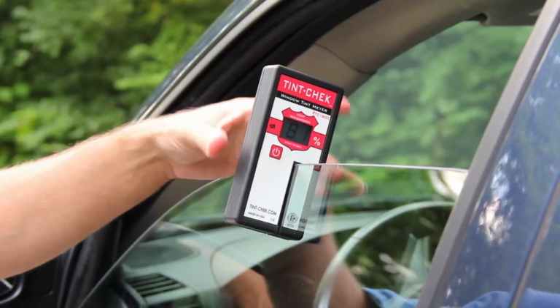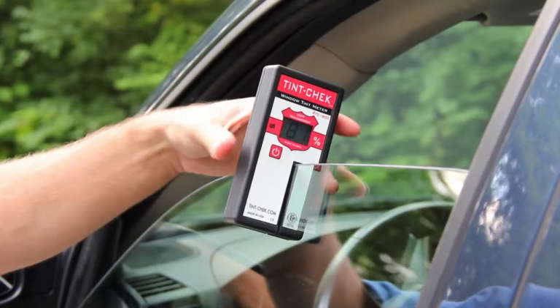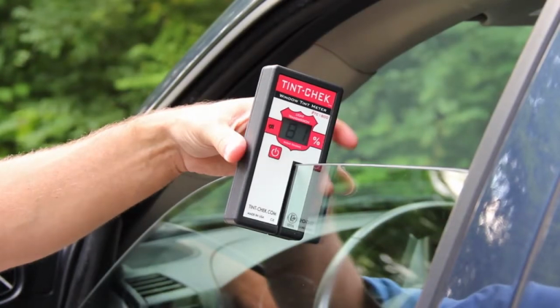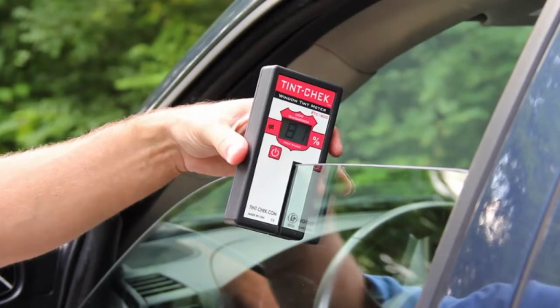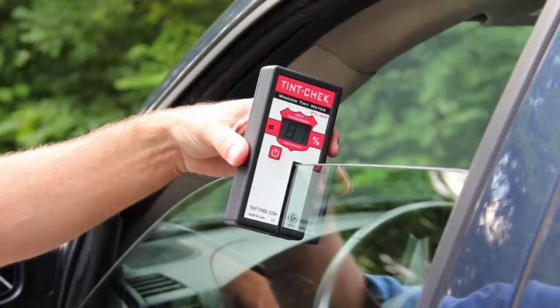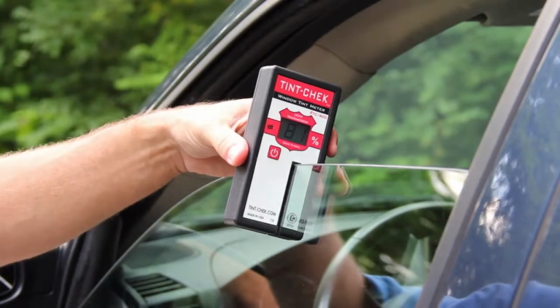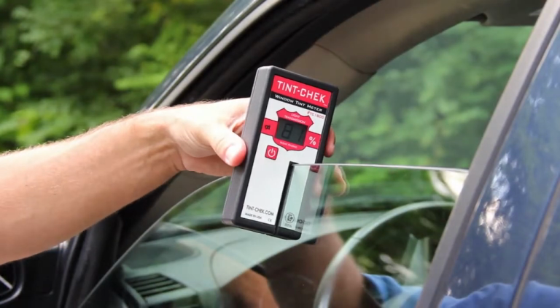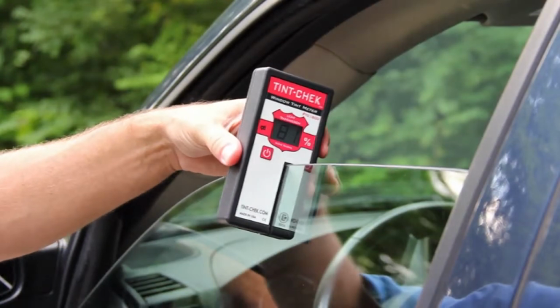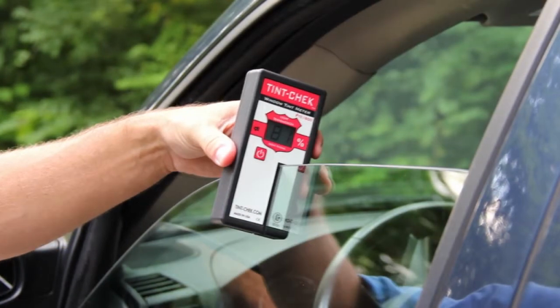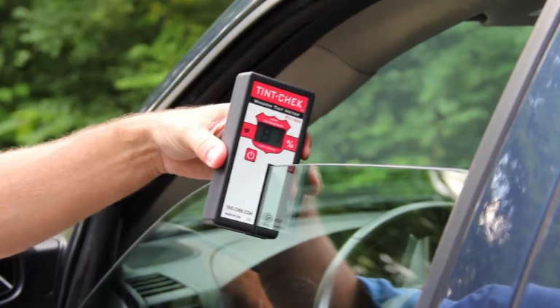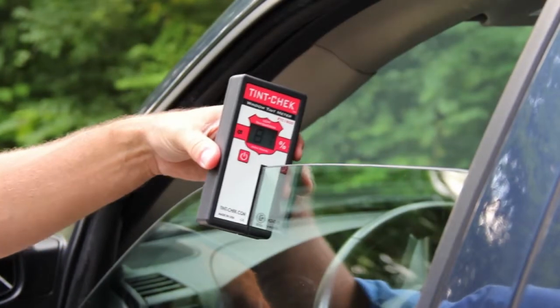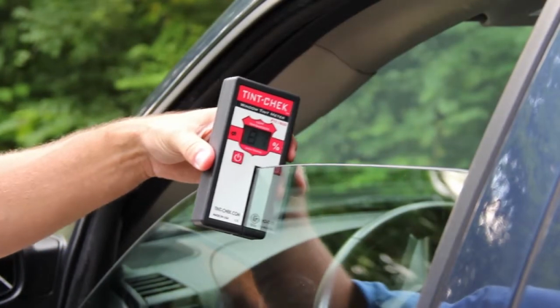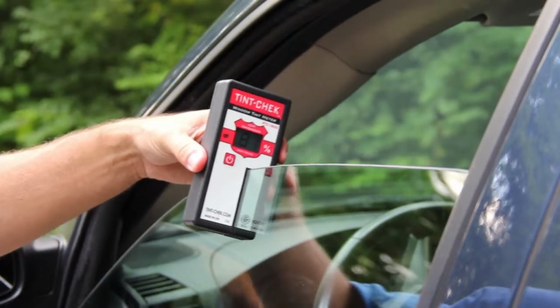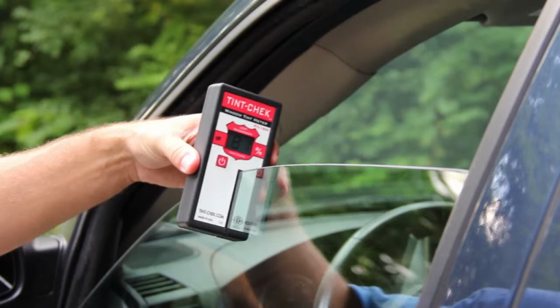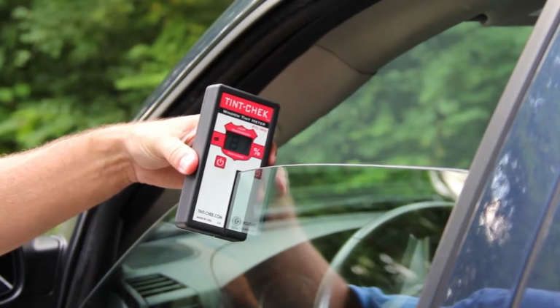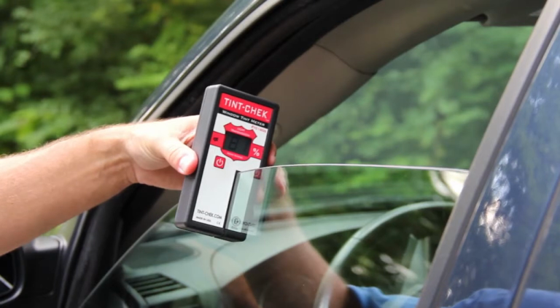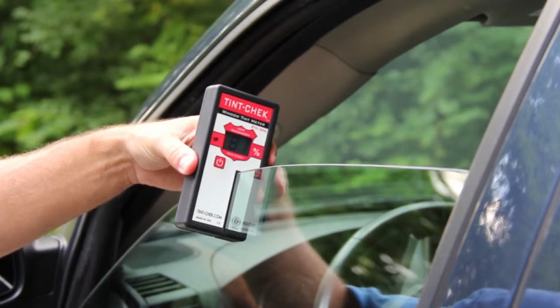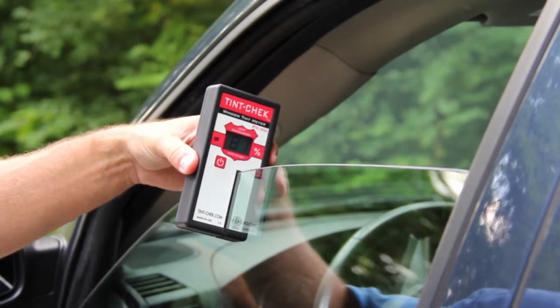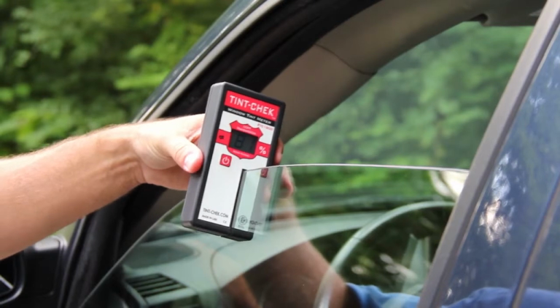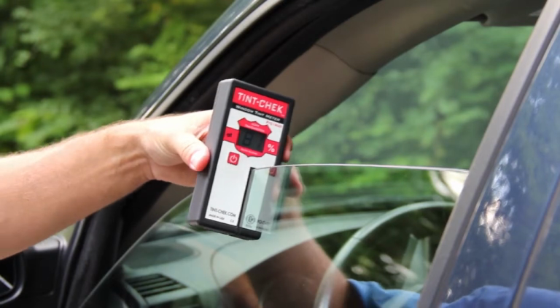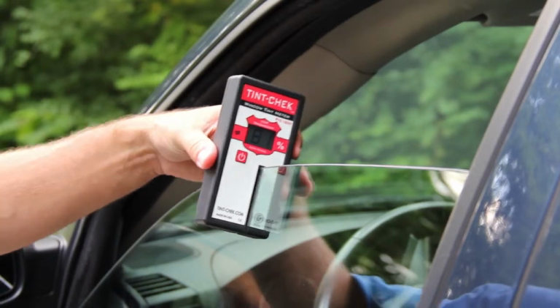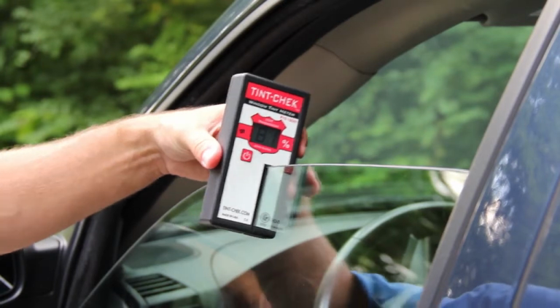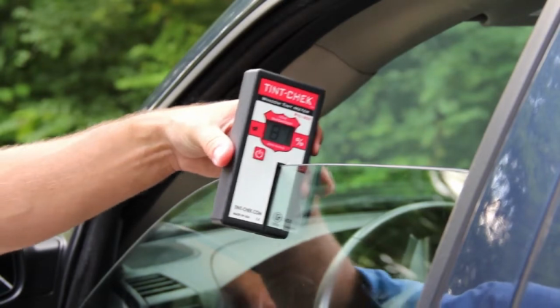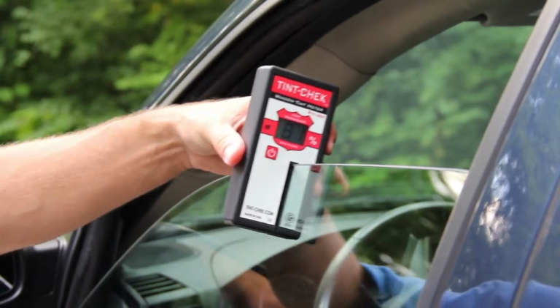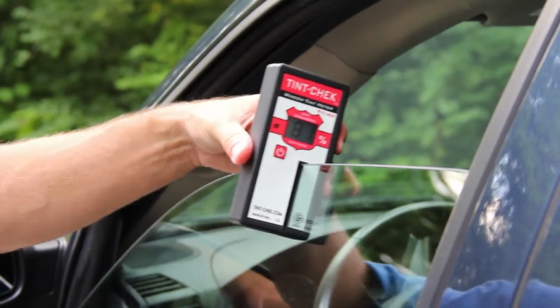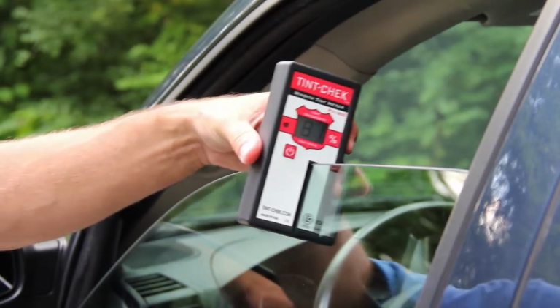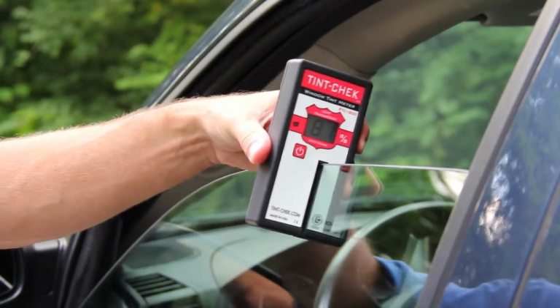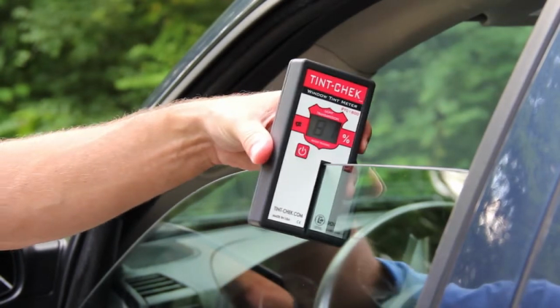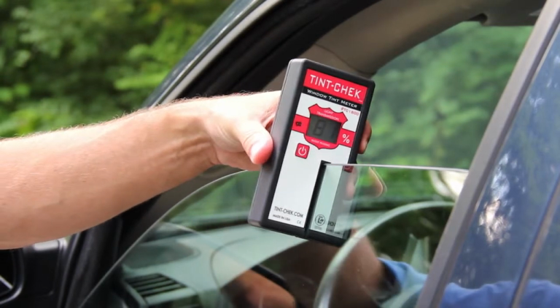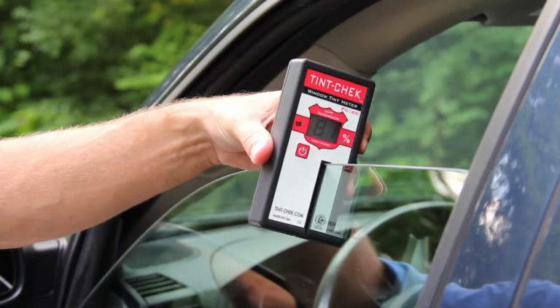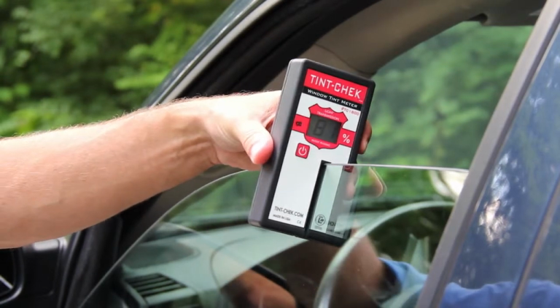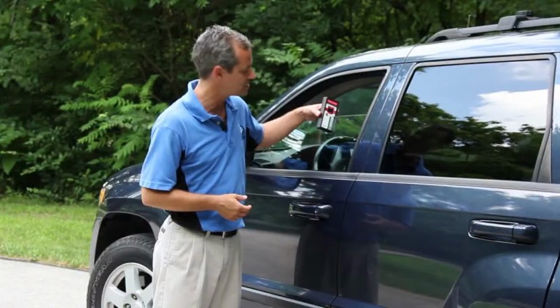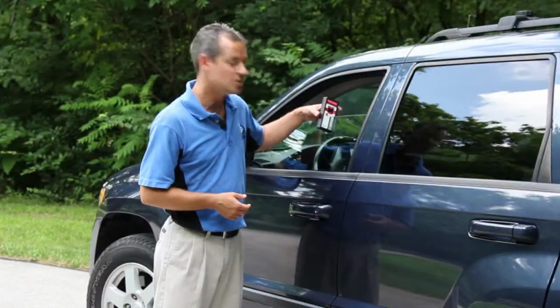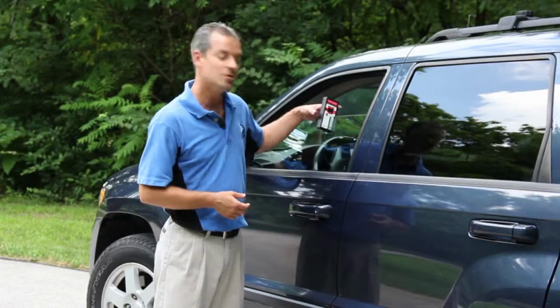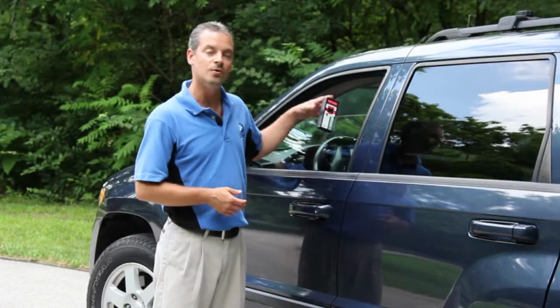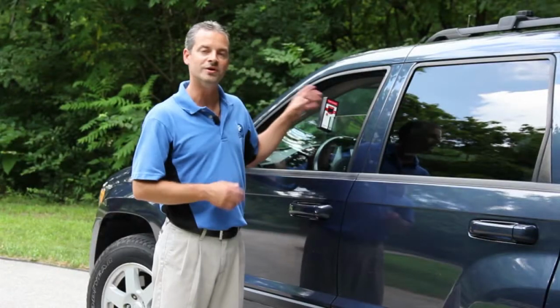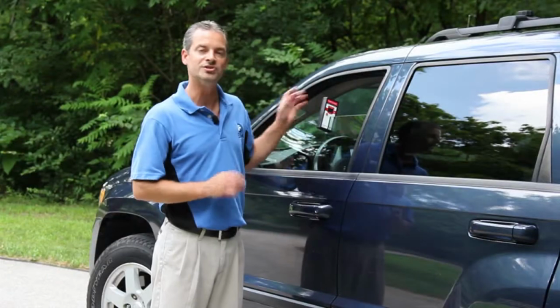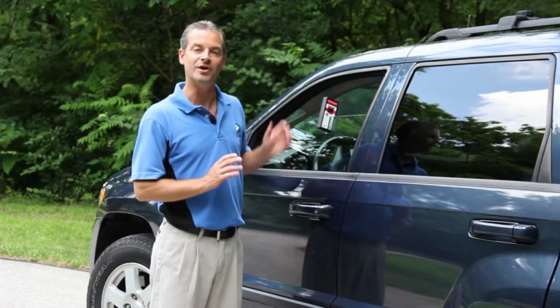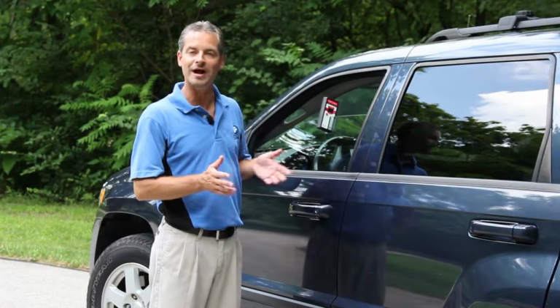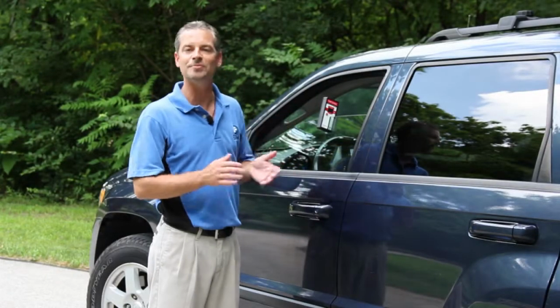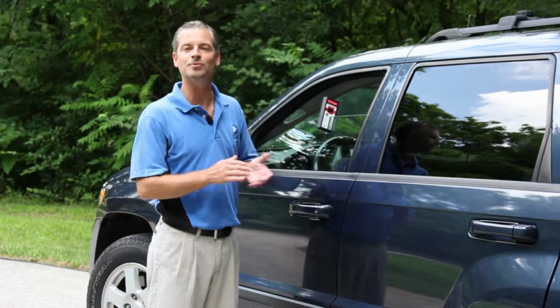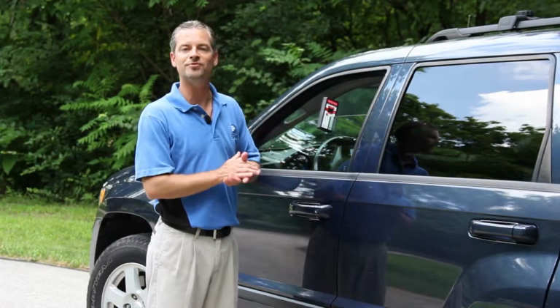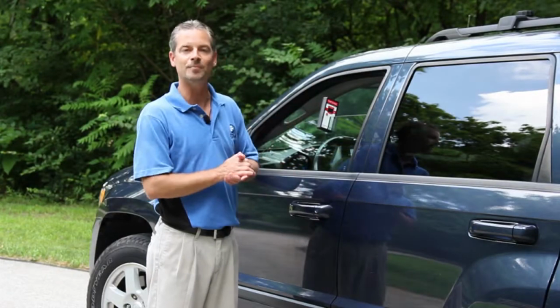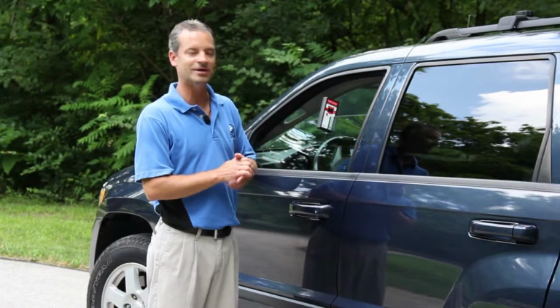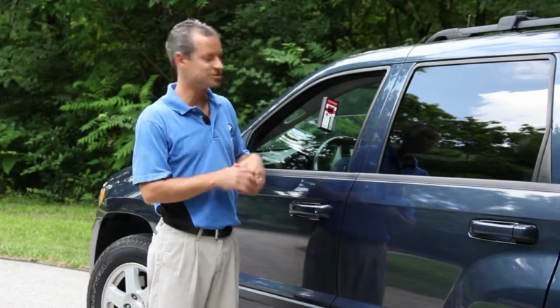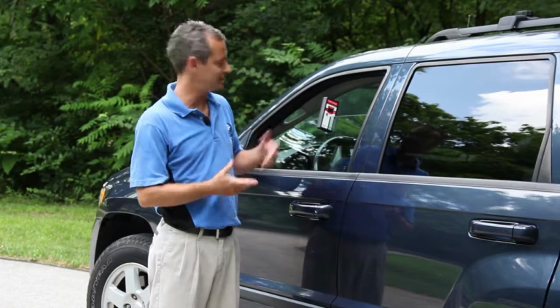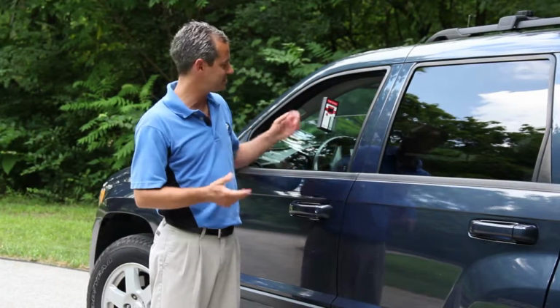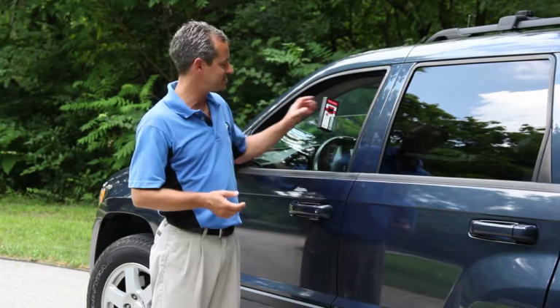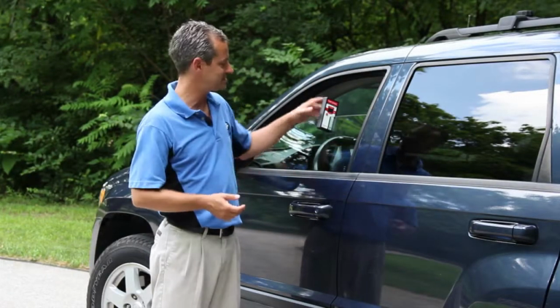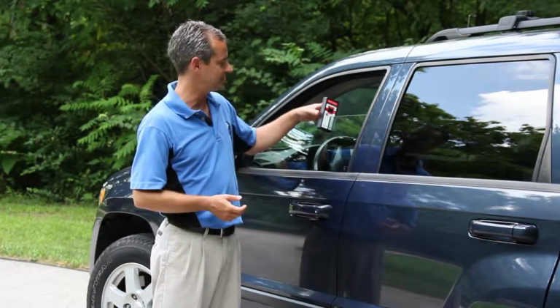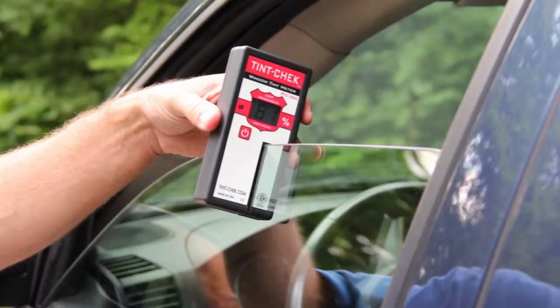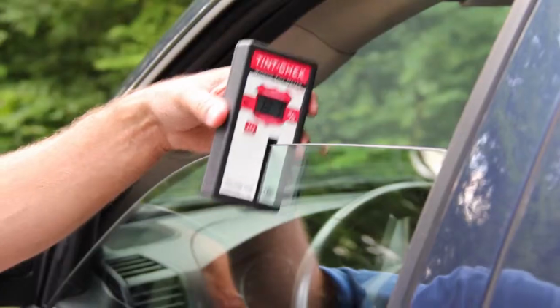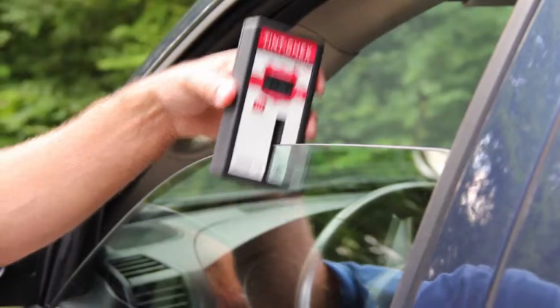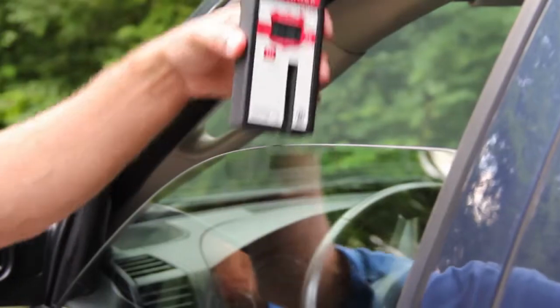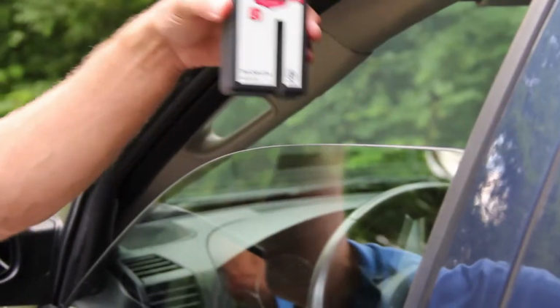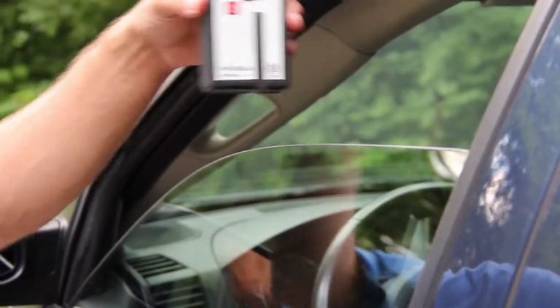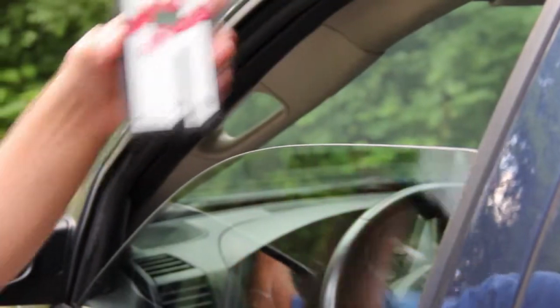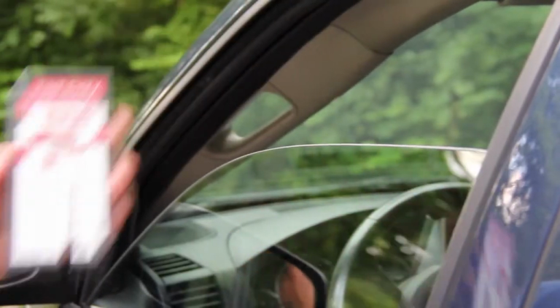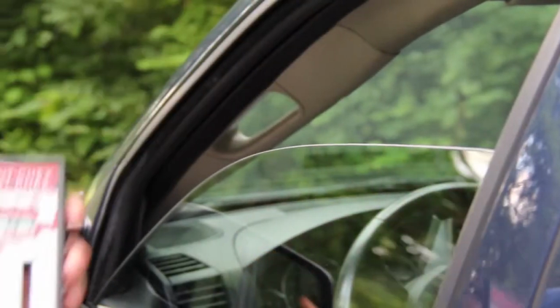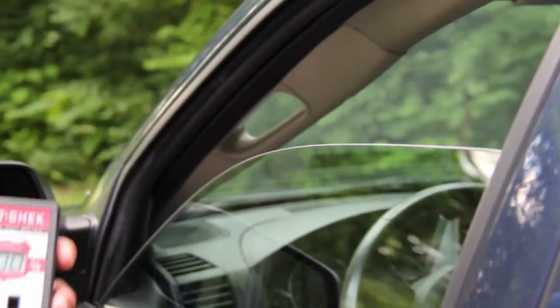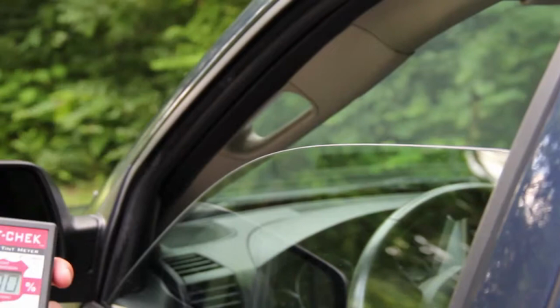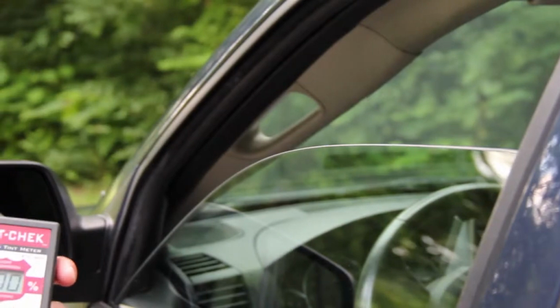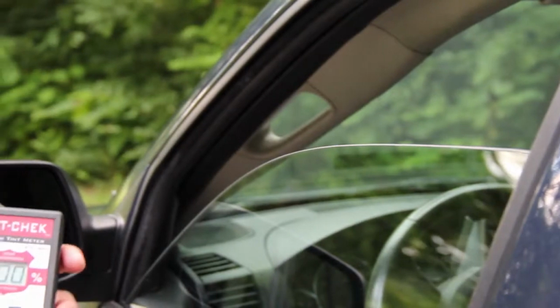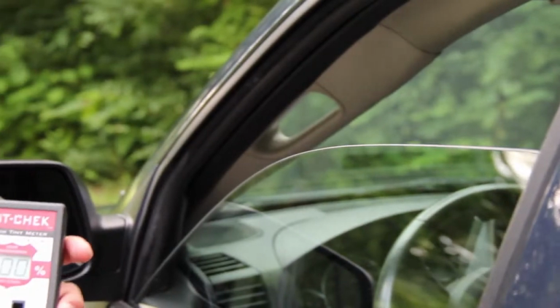Move your device around if you need to in order to get measurements on different areas of the window. Once you're happy with your measurement, simply remove the device from the window.